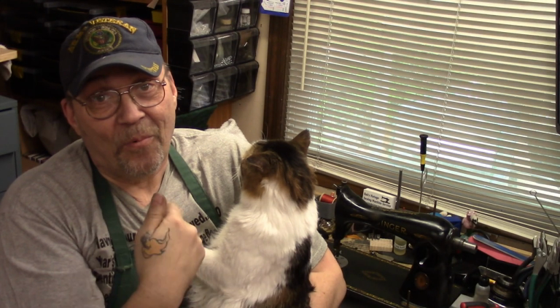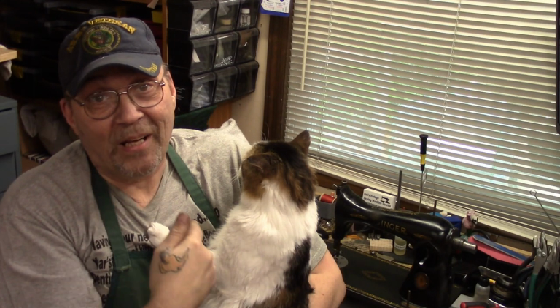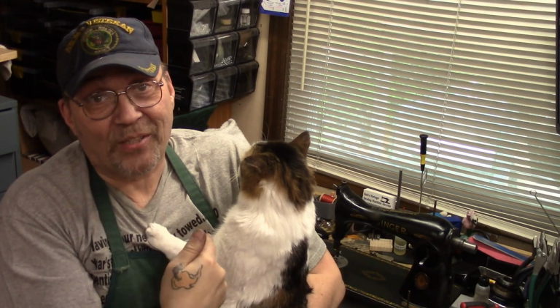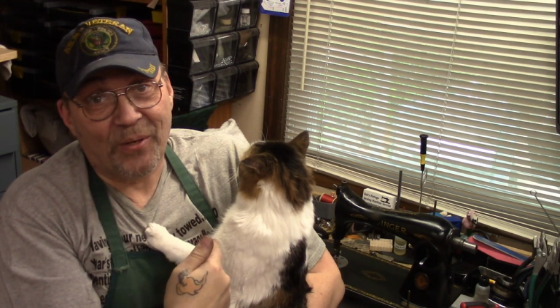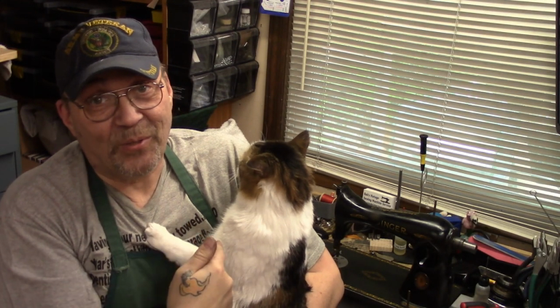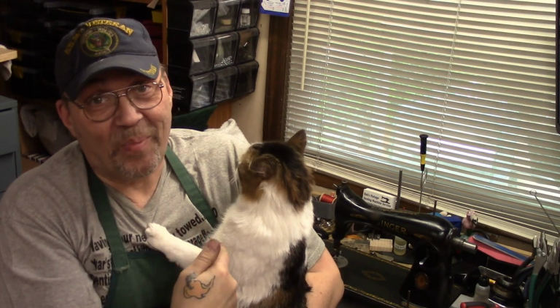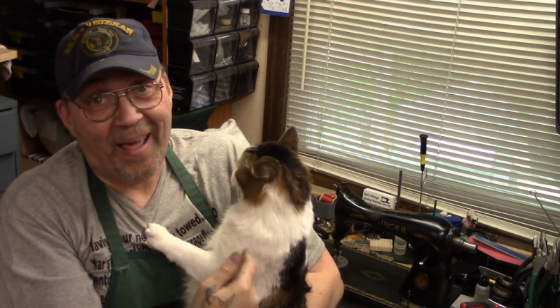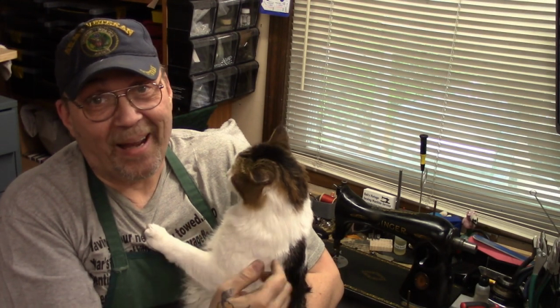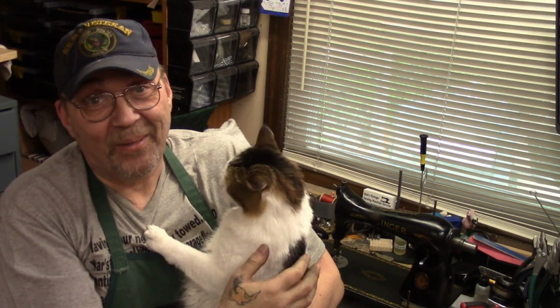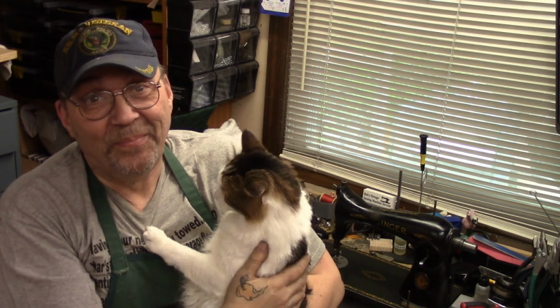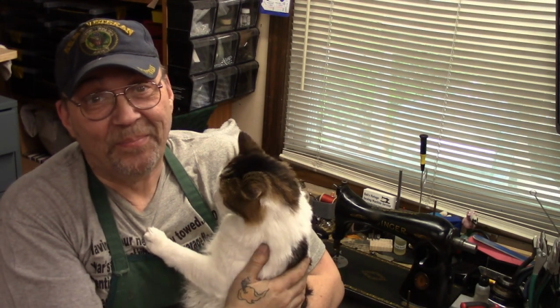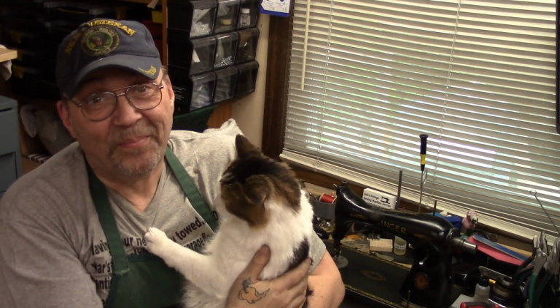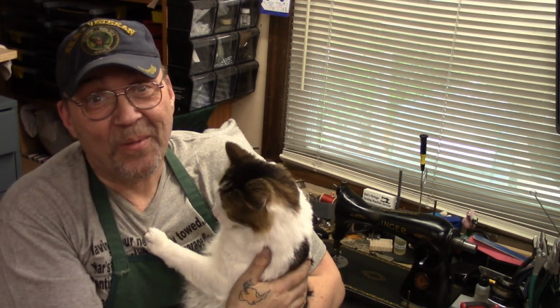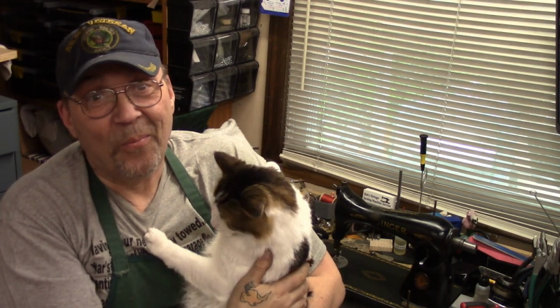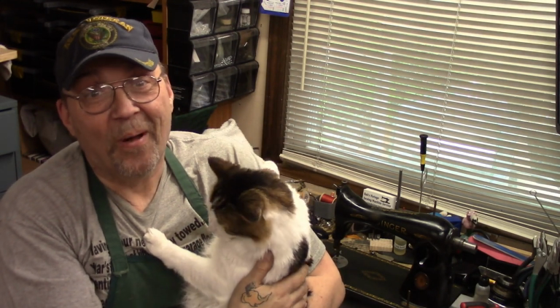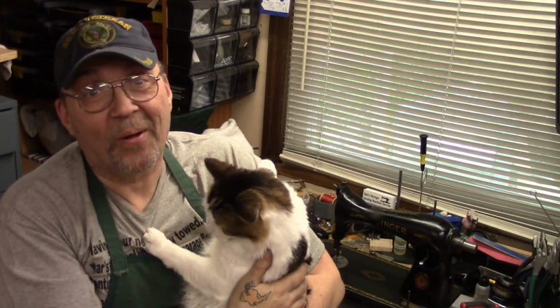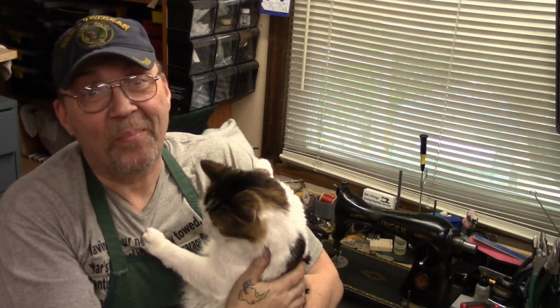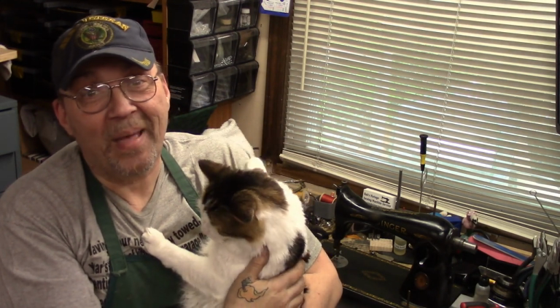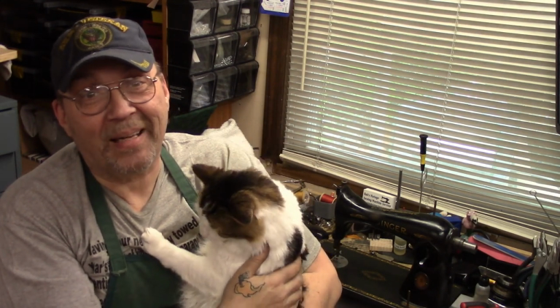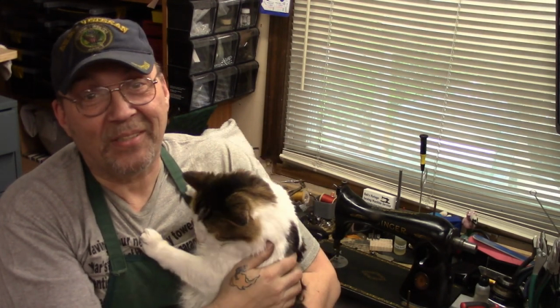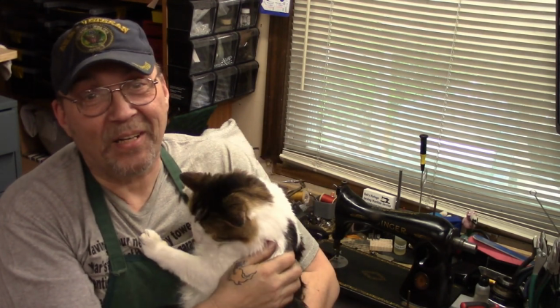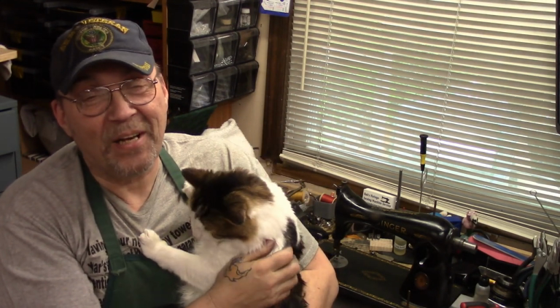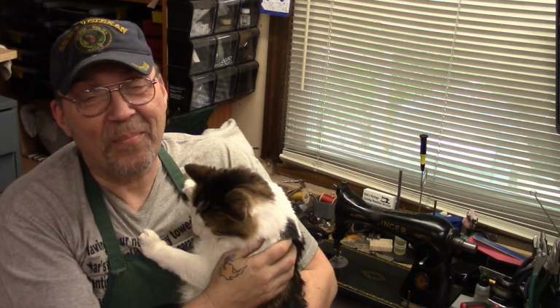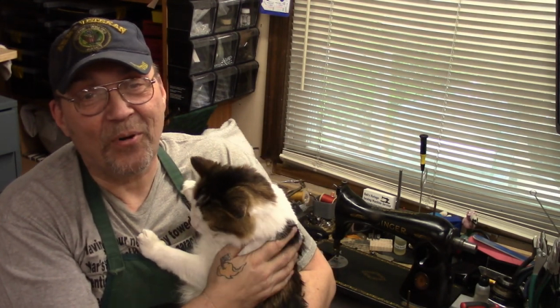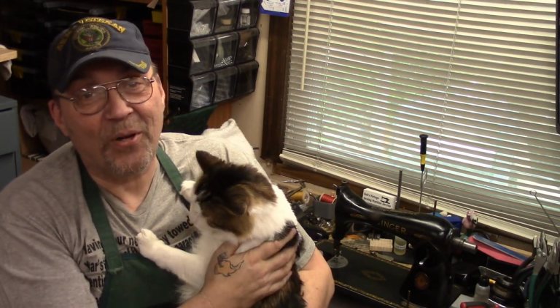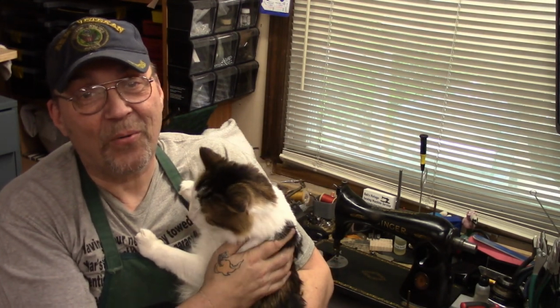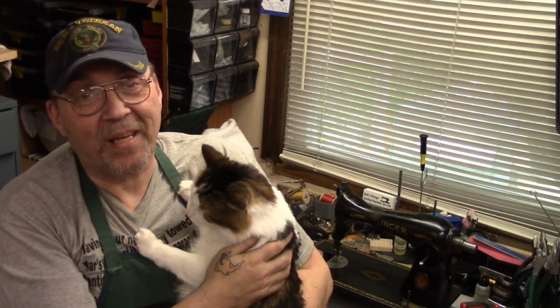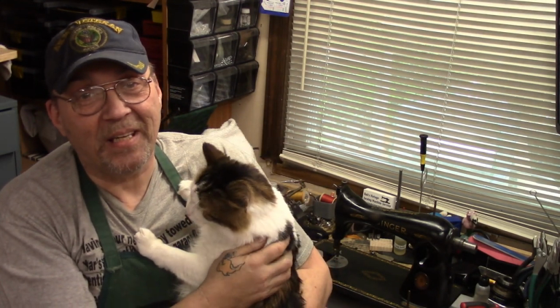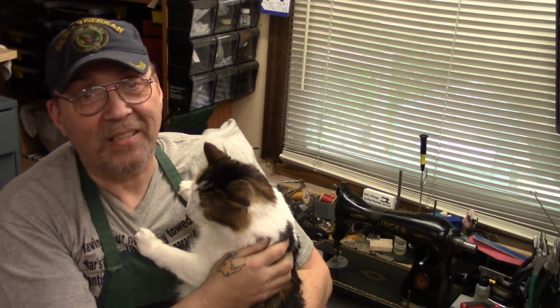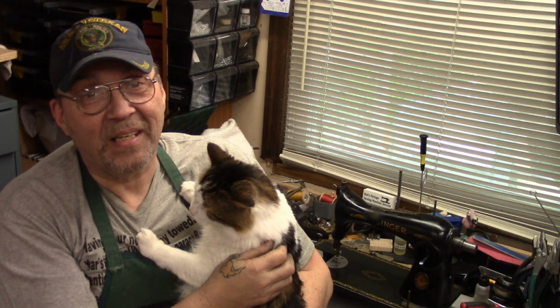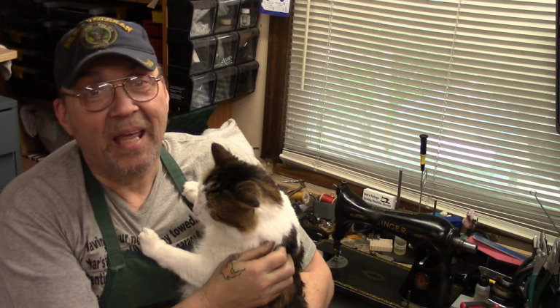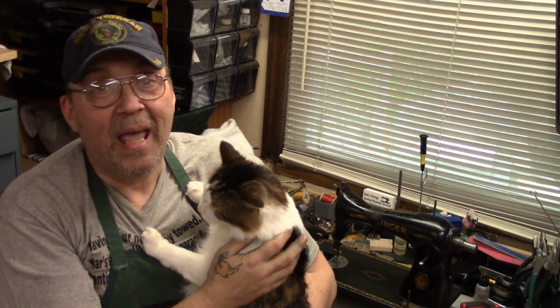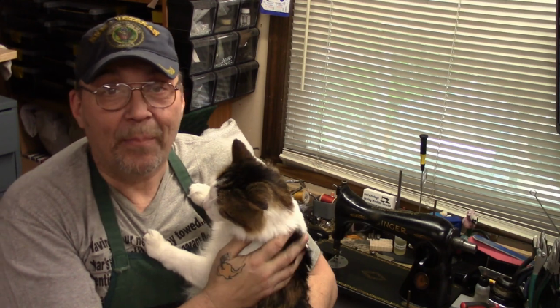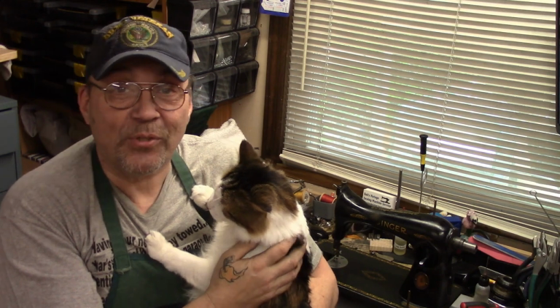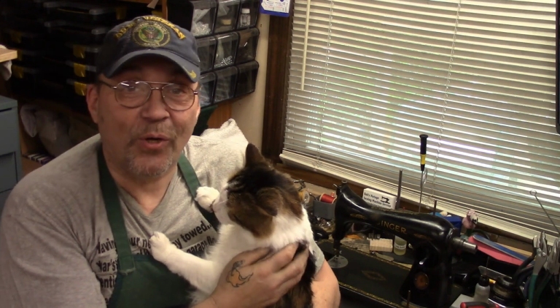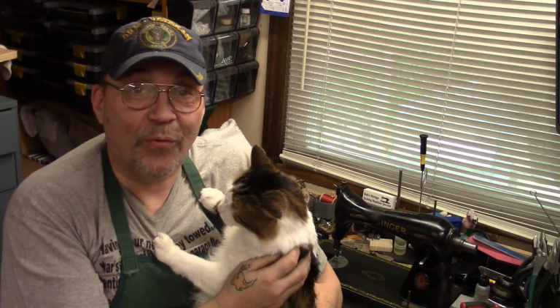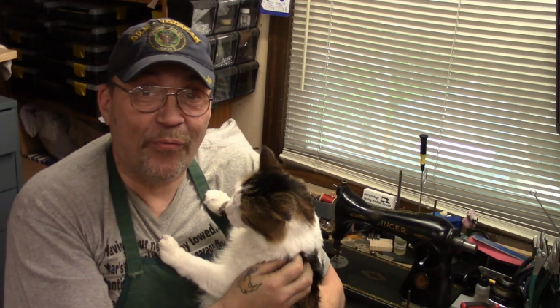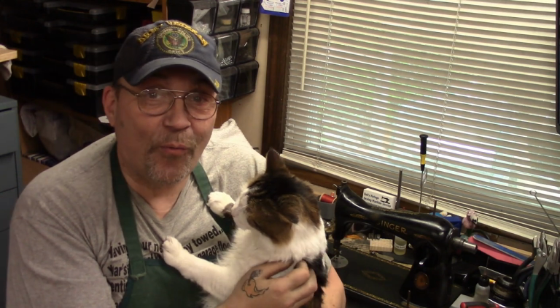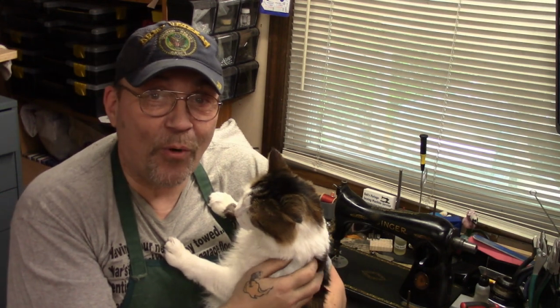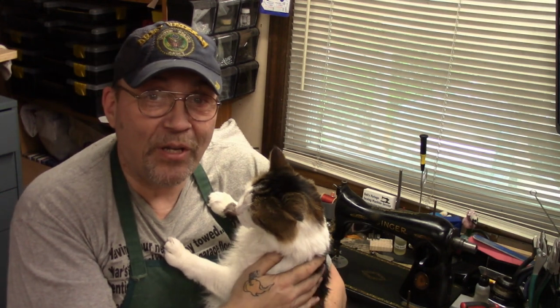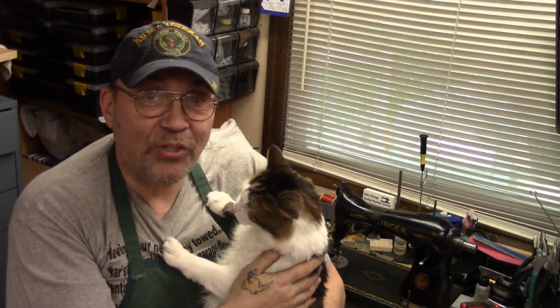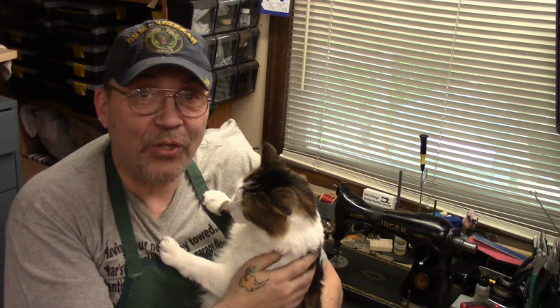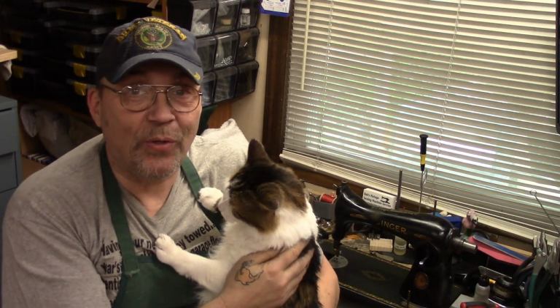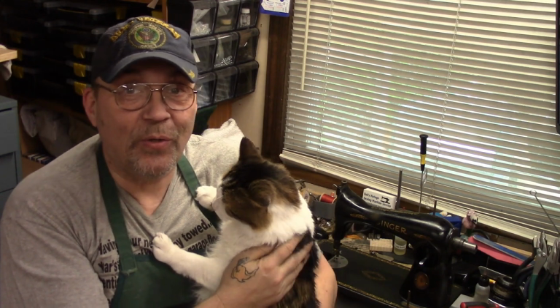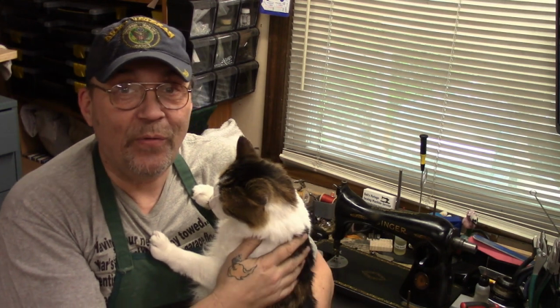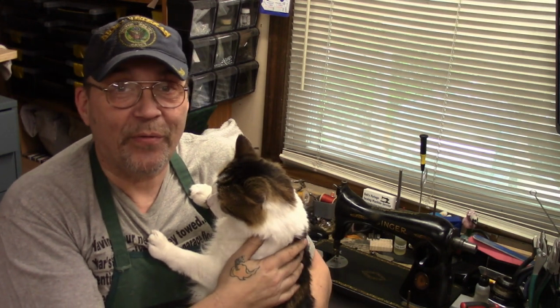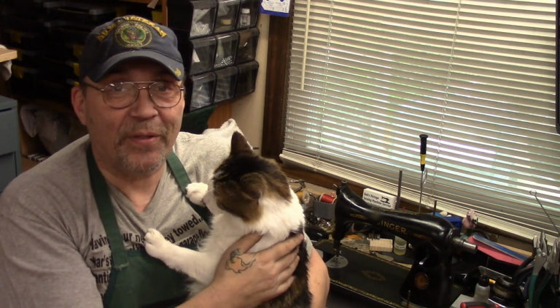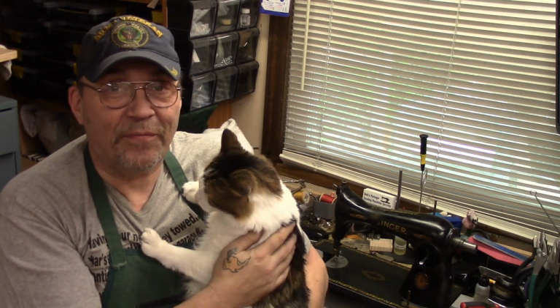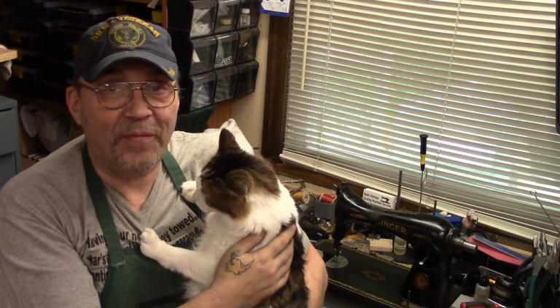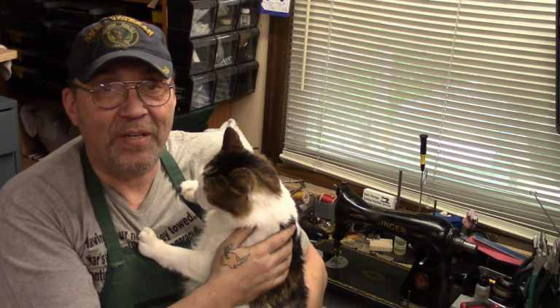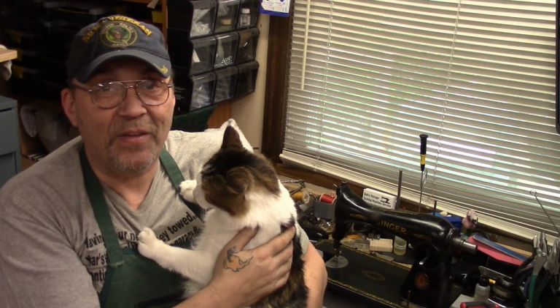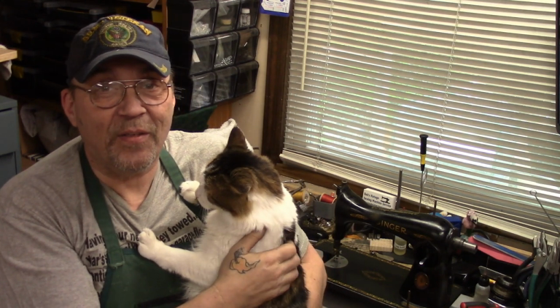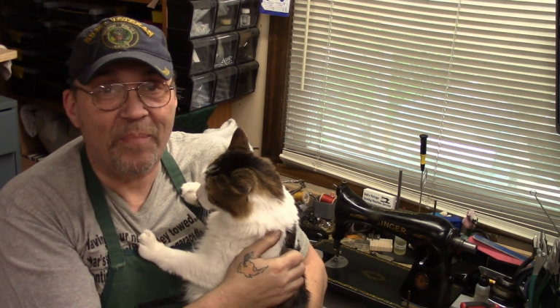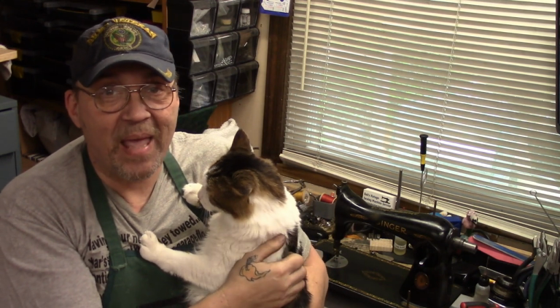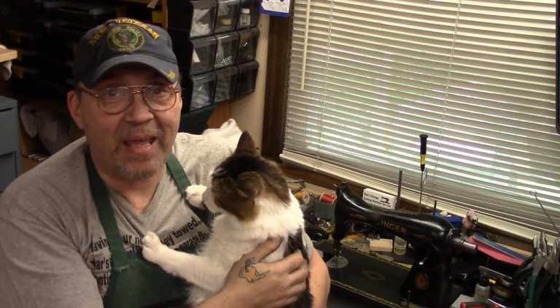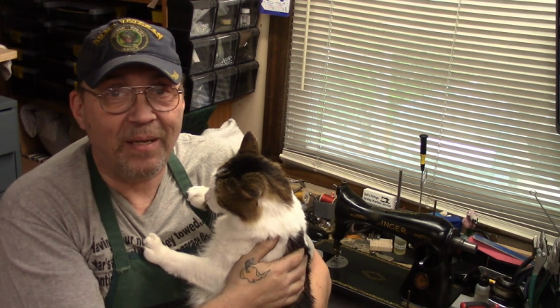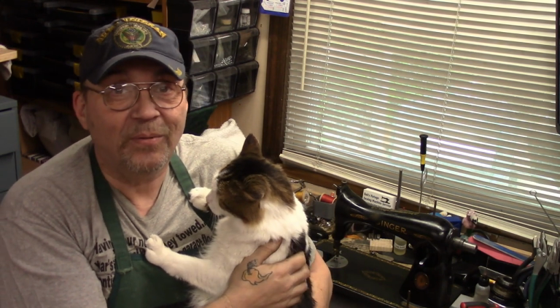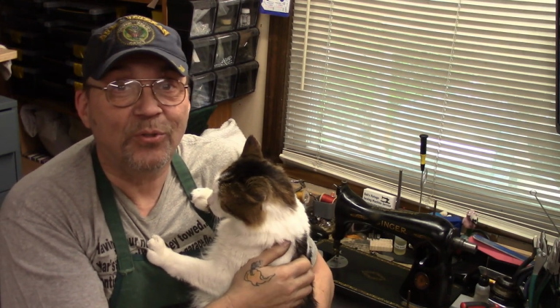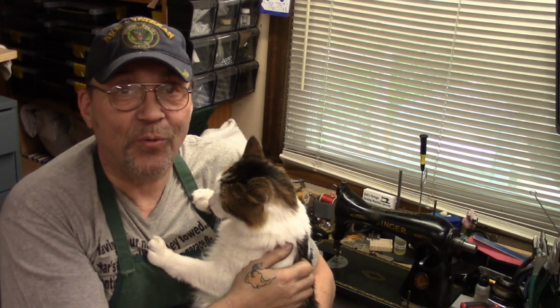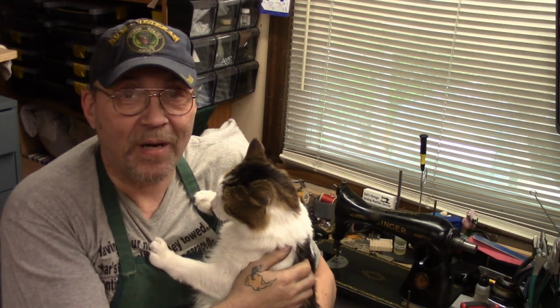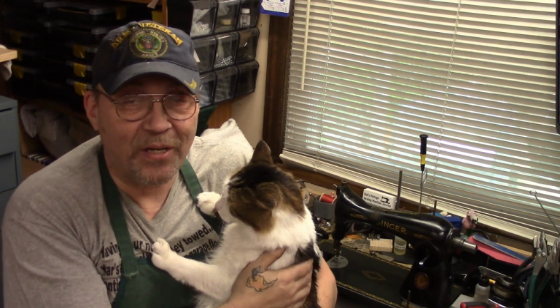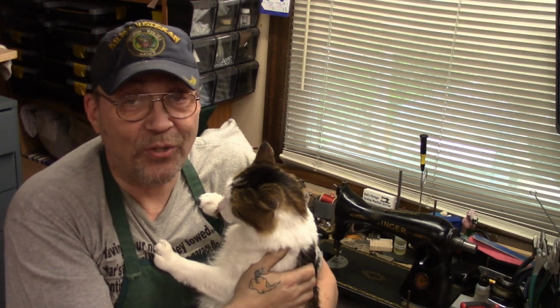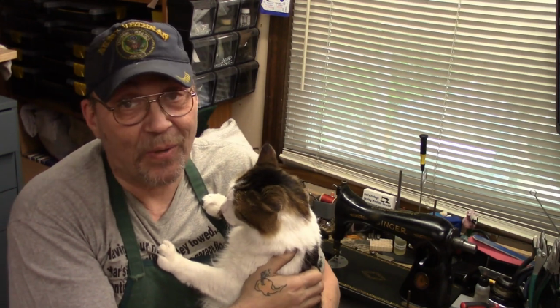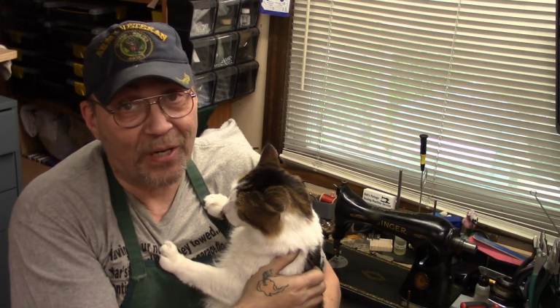Roscoe's back. Welcome back to Sunday Morning Quickies, episode 42 for the 15th of May, 2022.